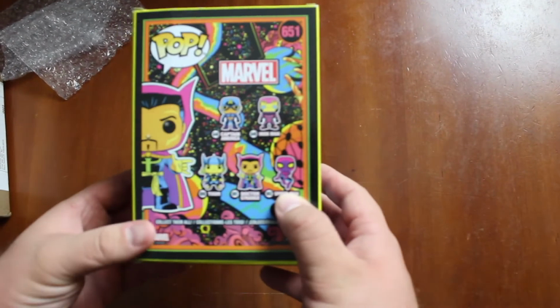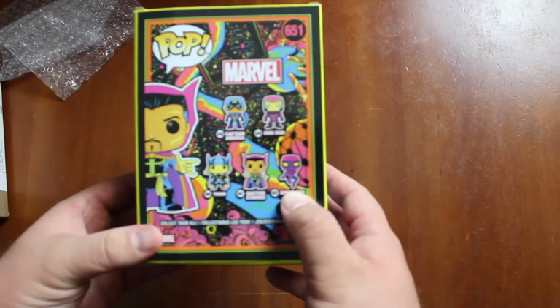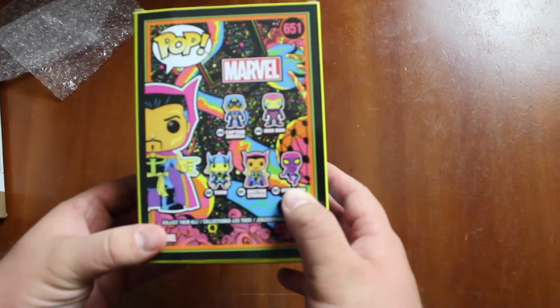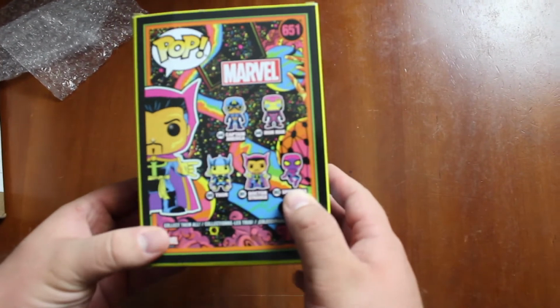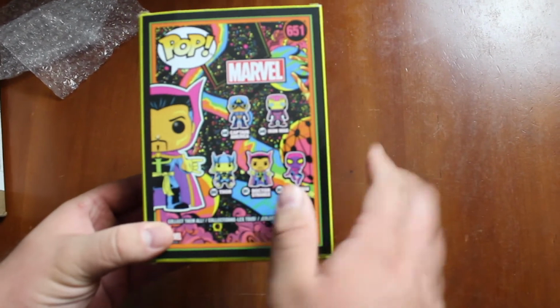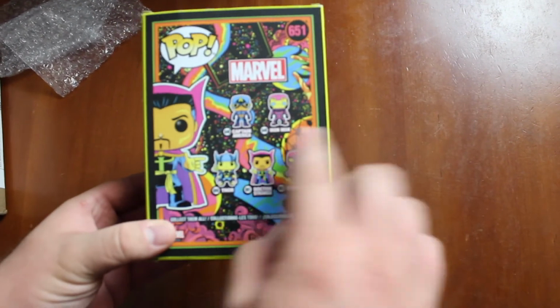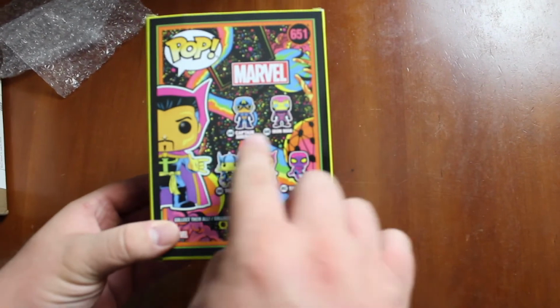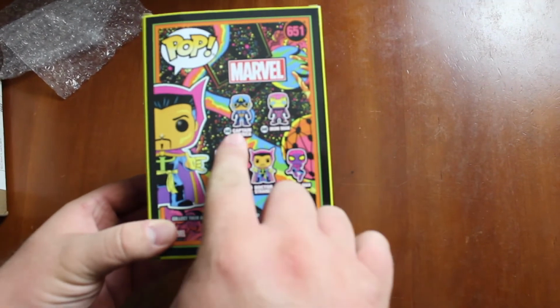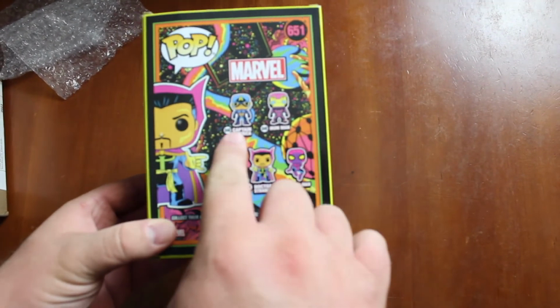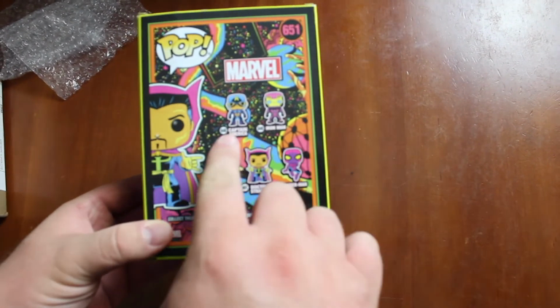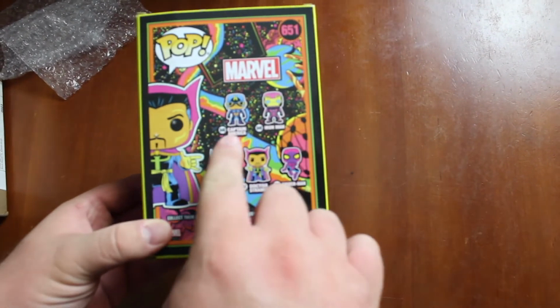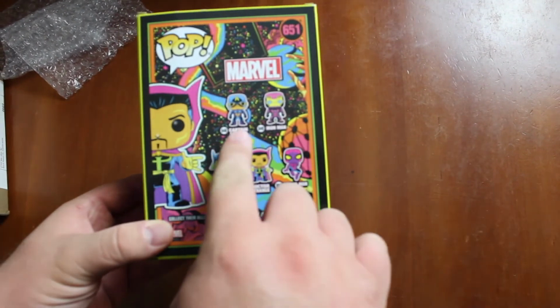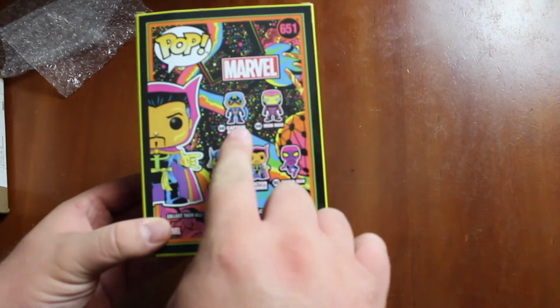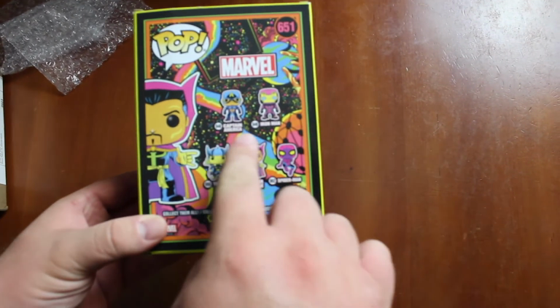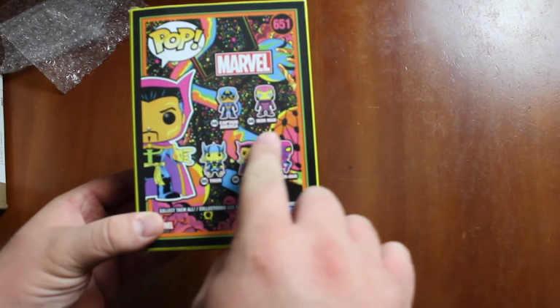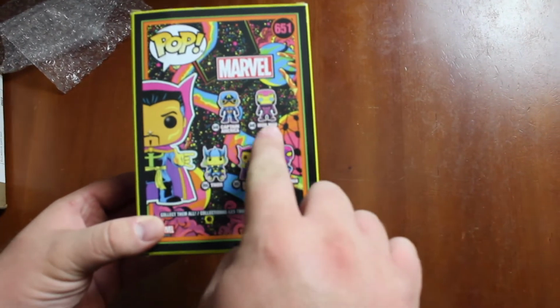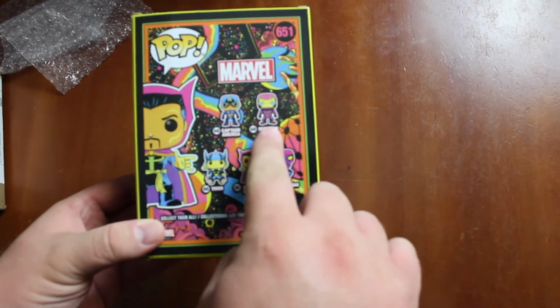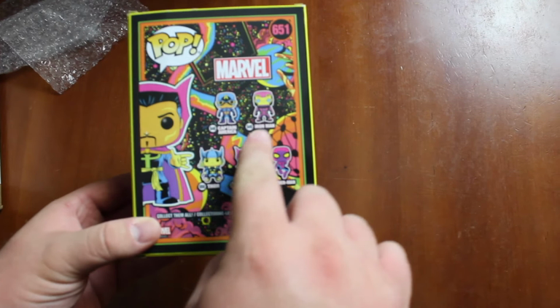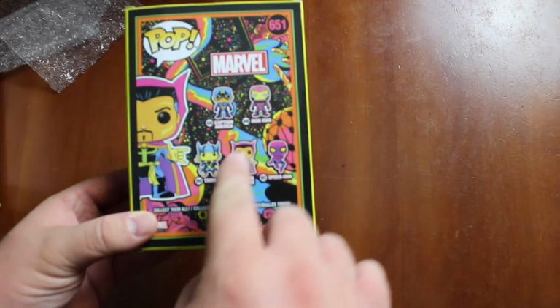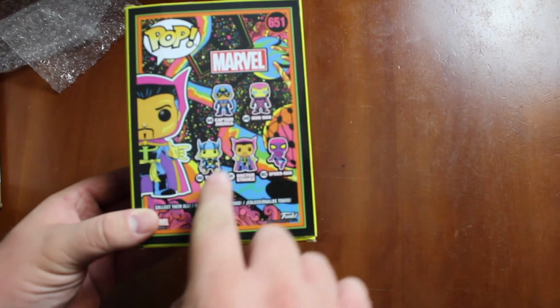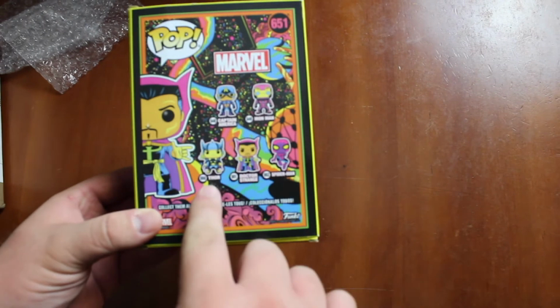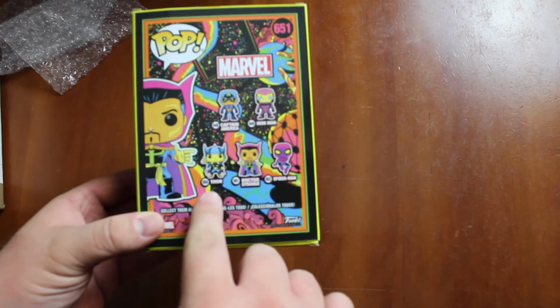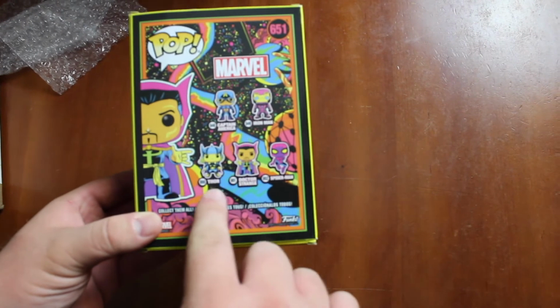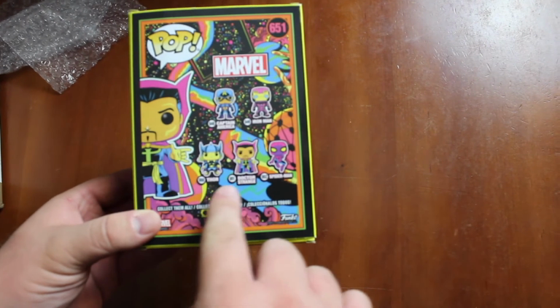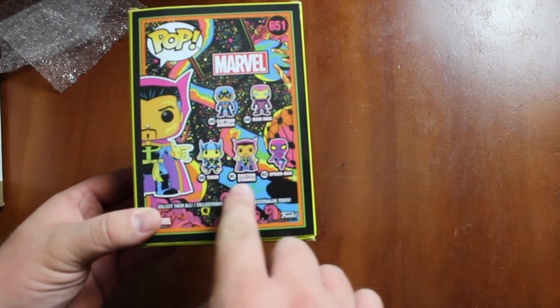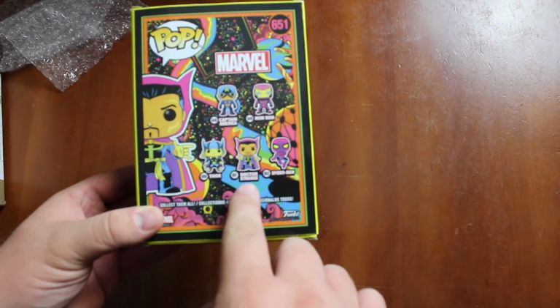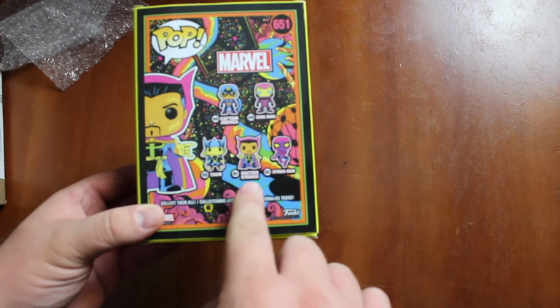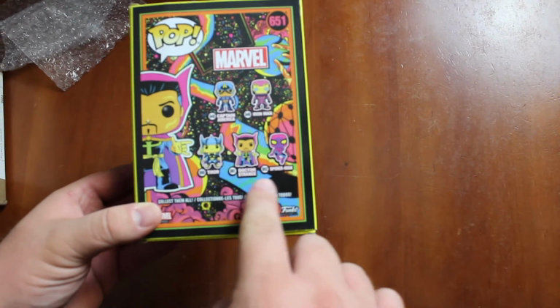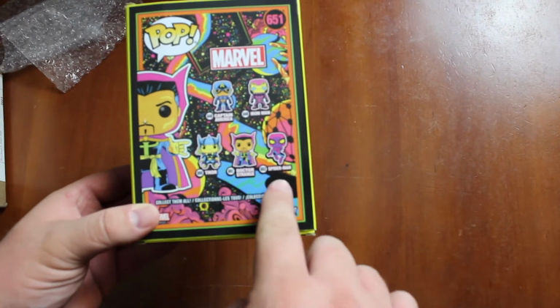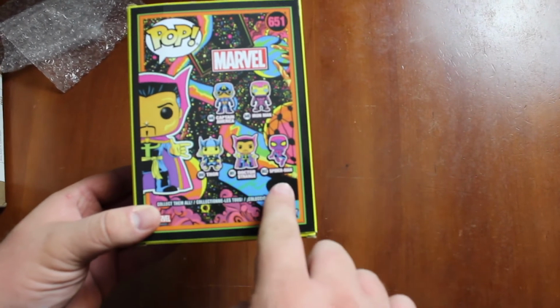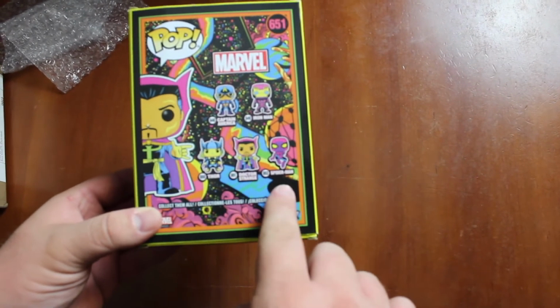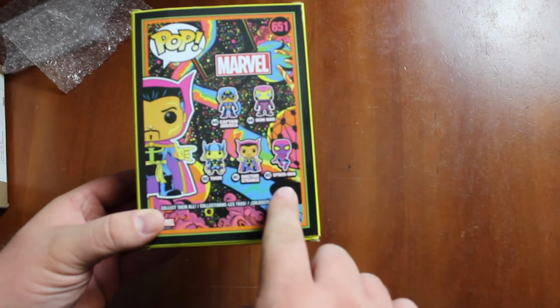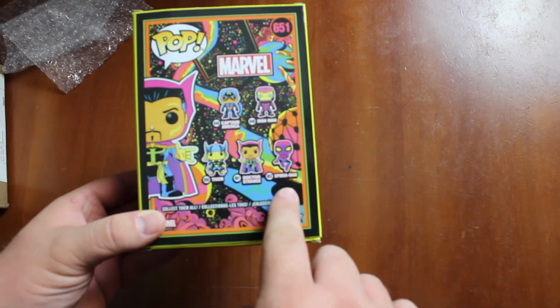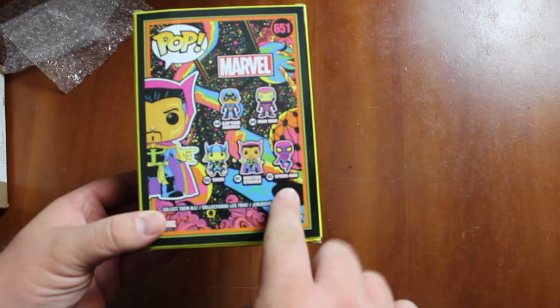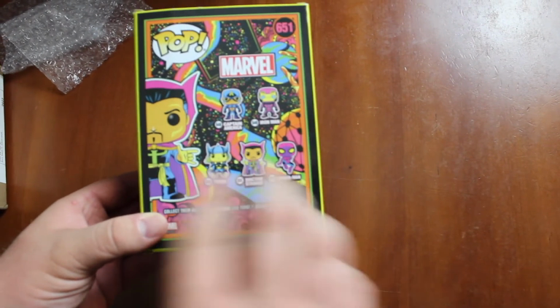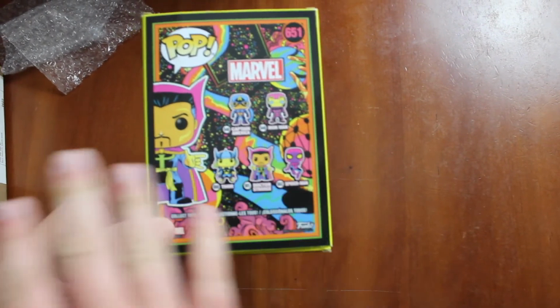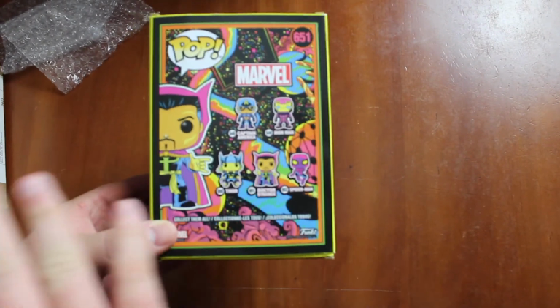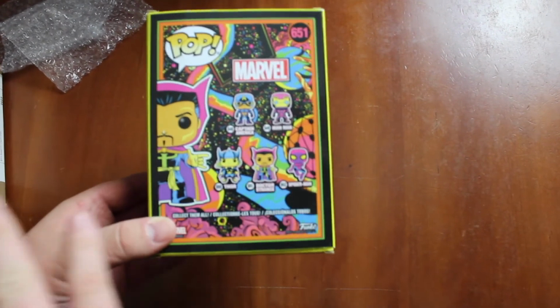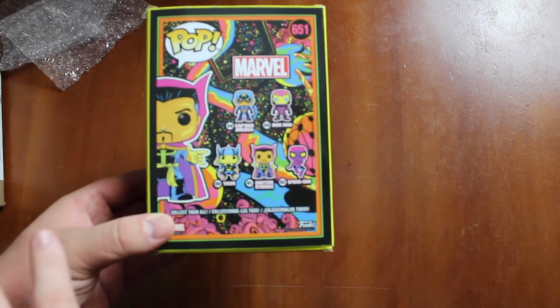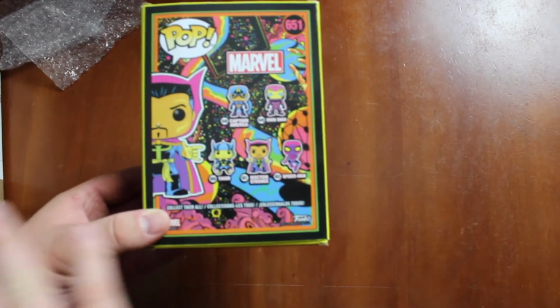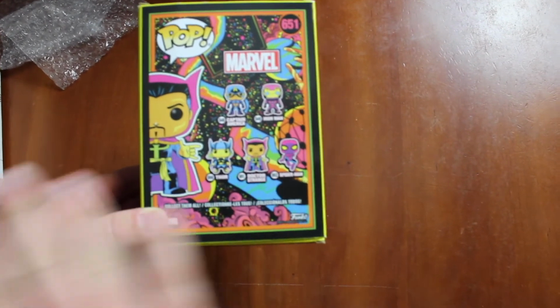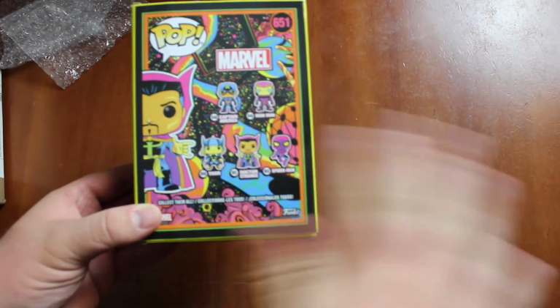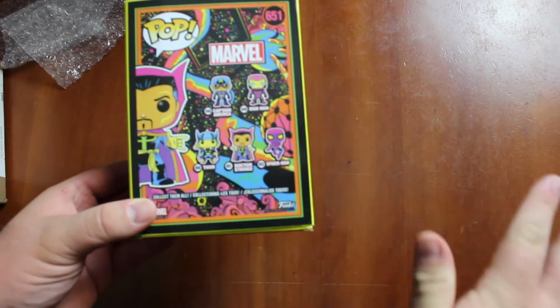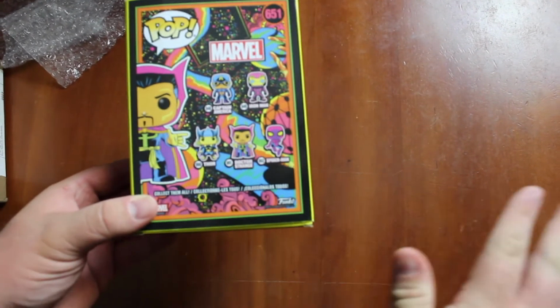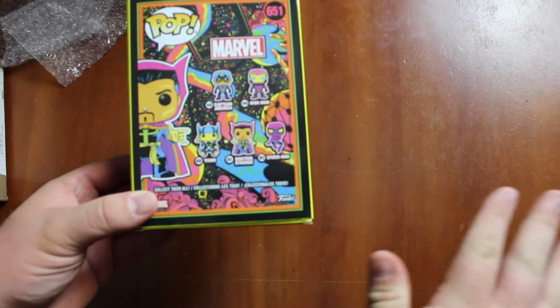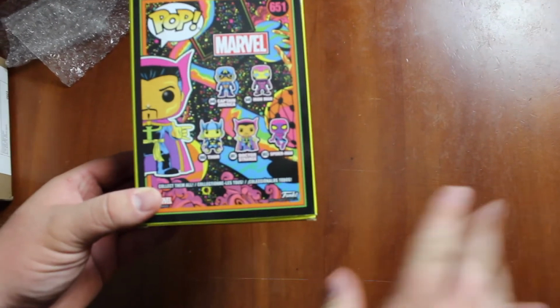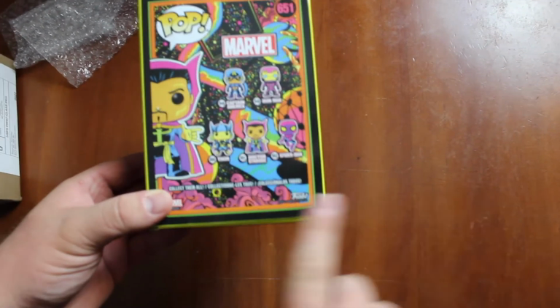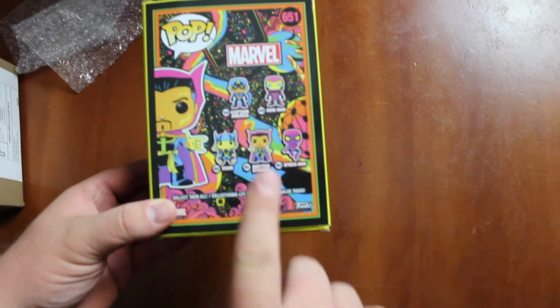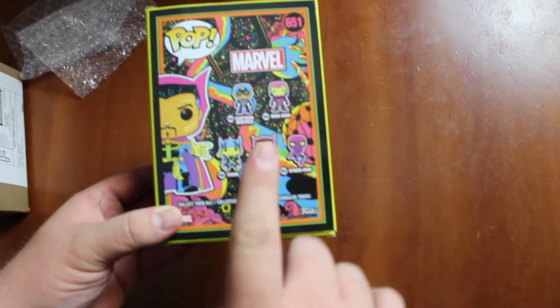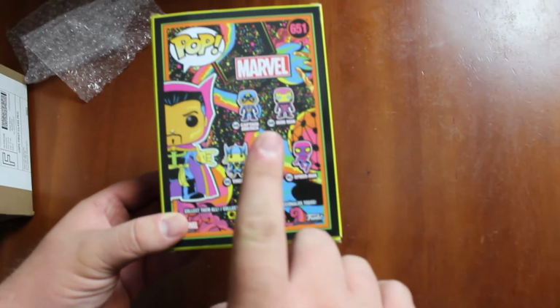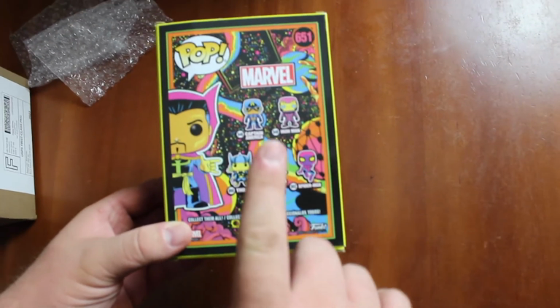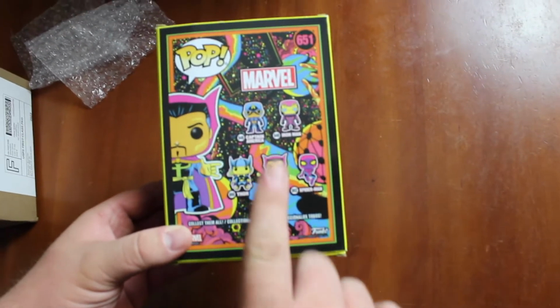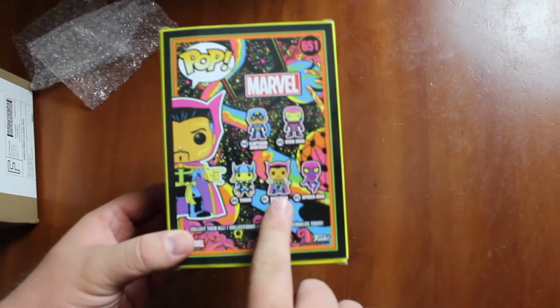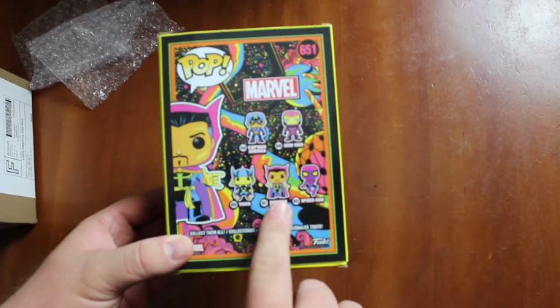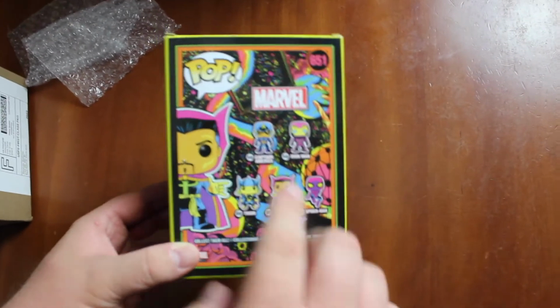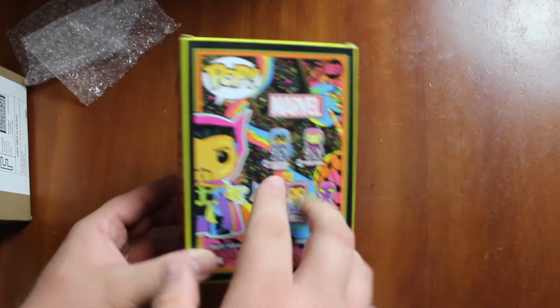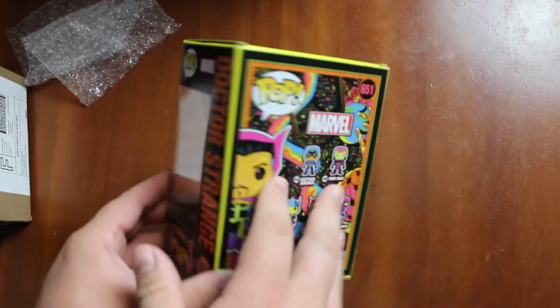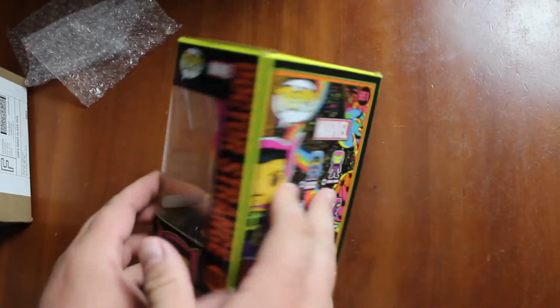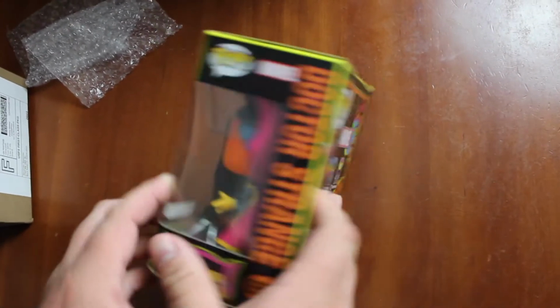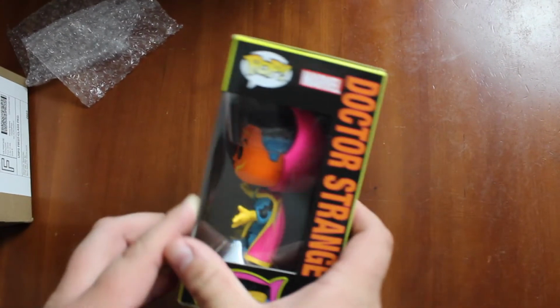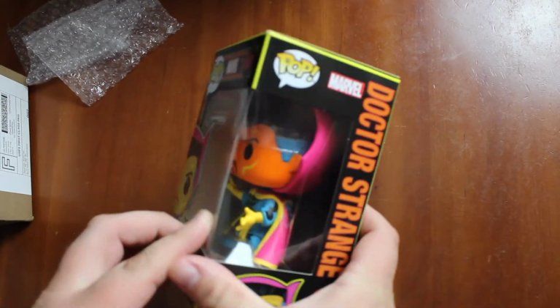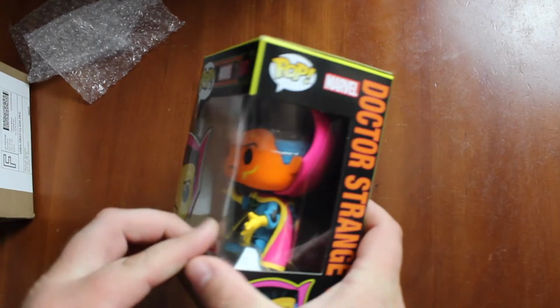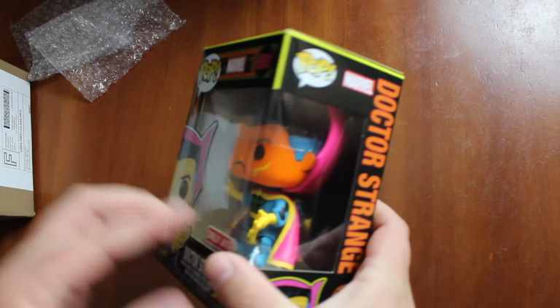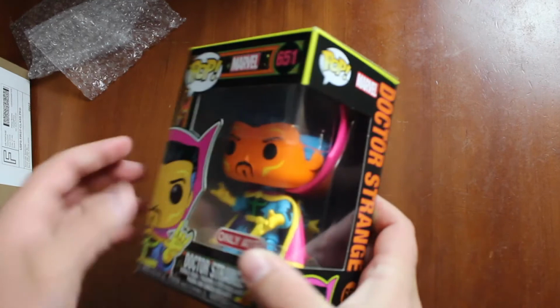It has Captain America, Iron Man, Thor, Doctor Strange, and Spider-Man. We don't have any of those except for Doctor Strange.